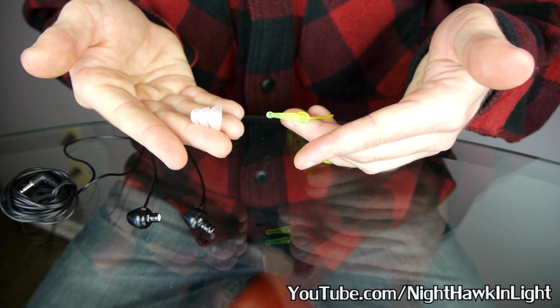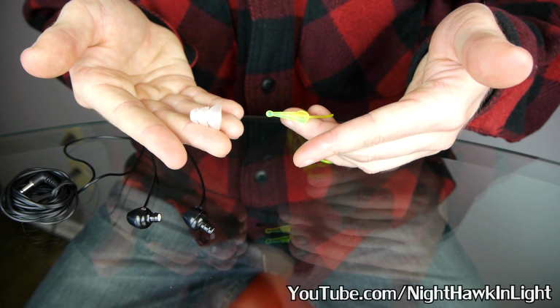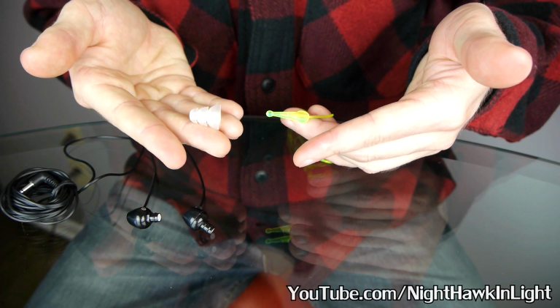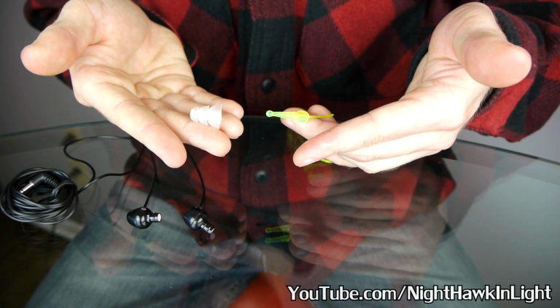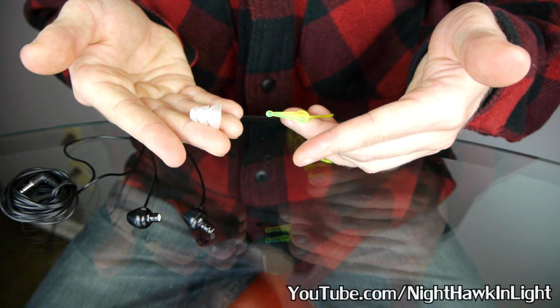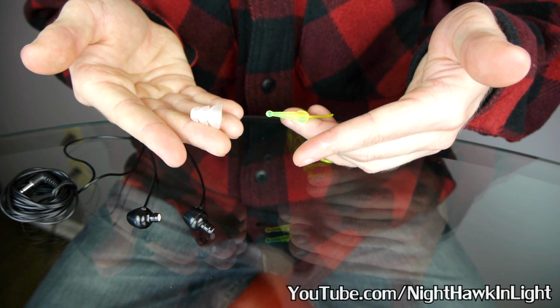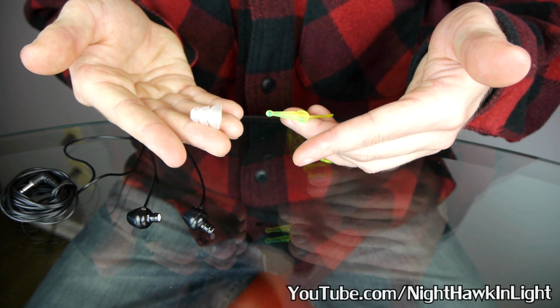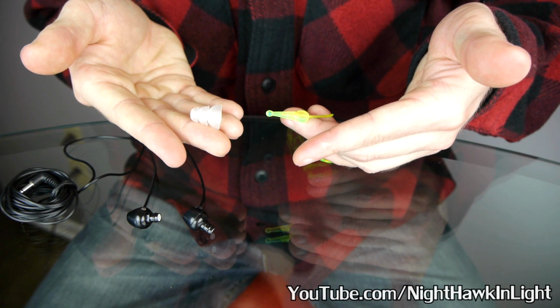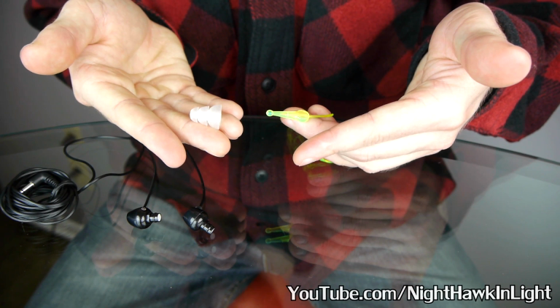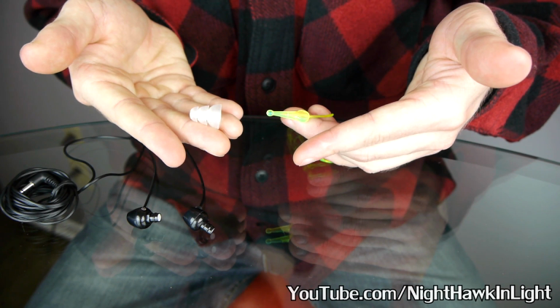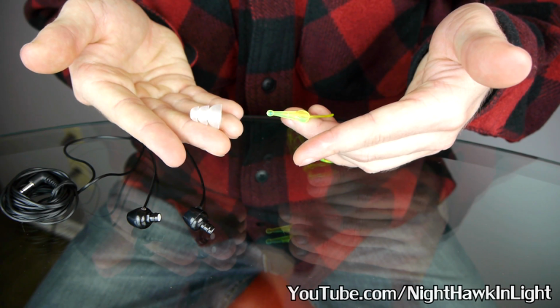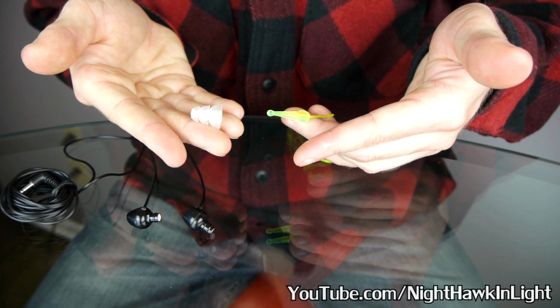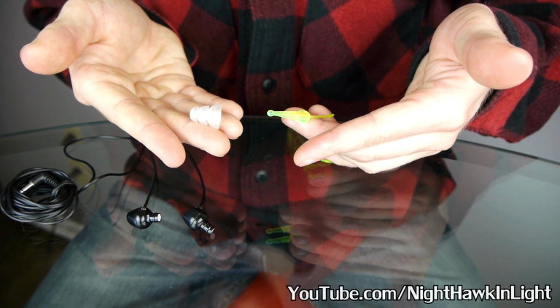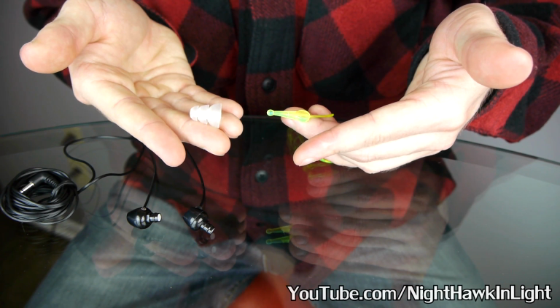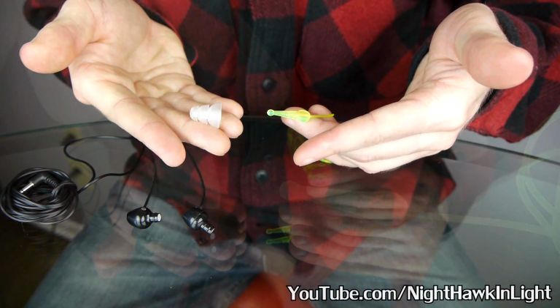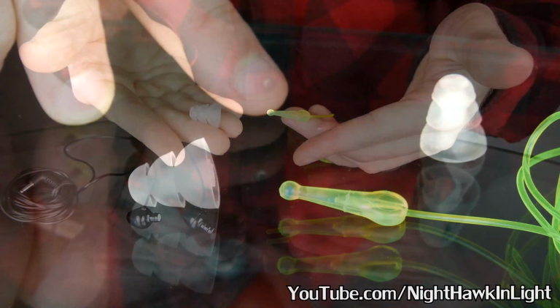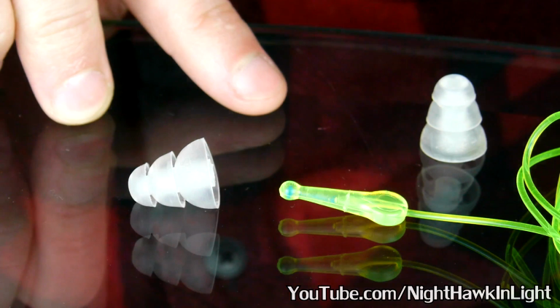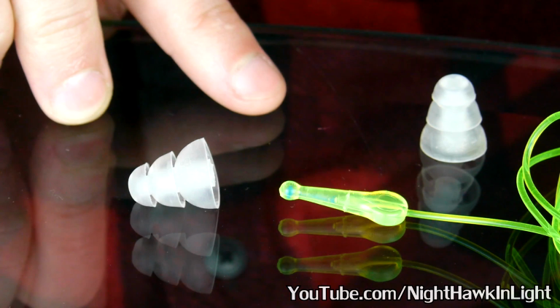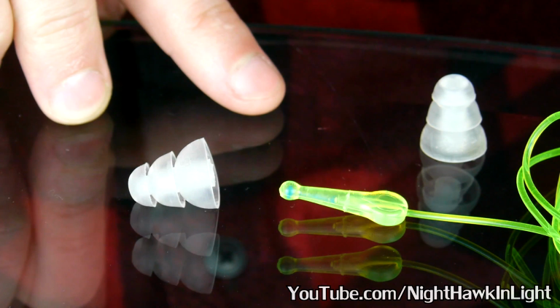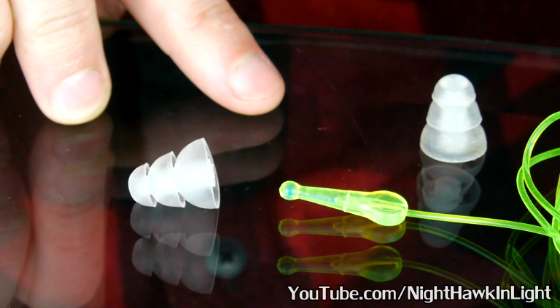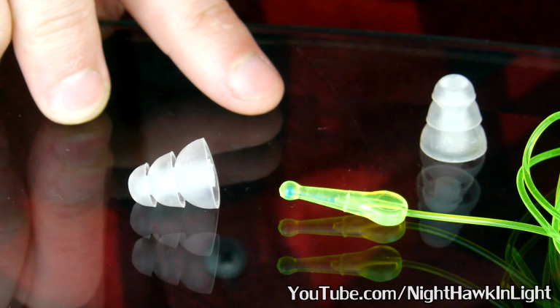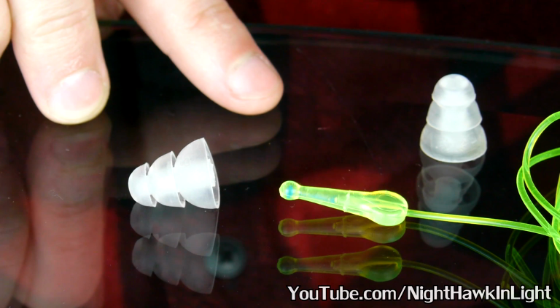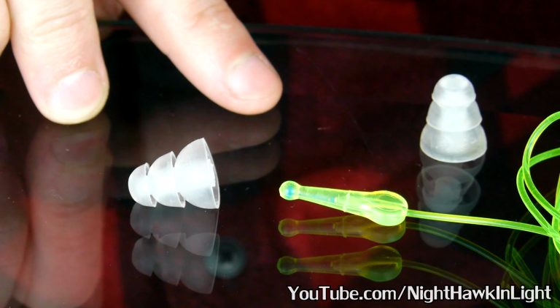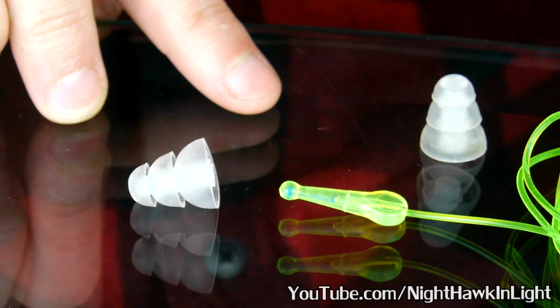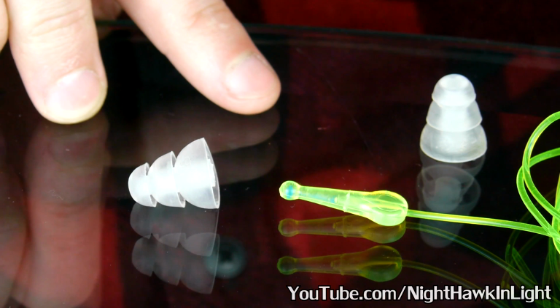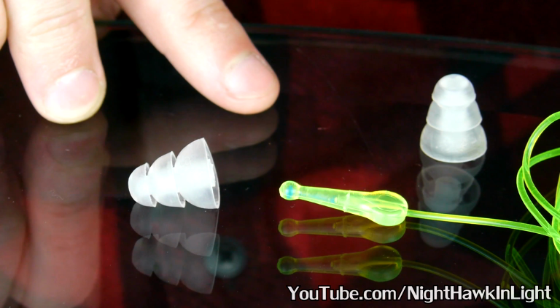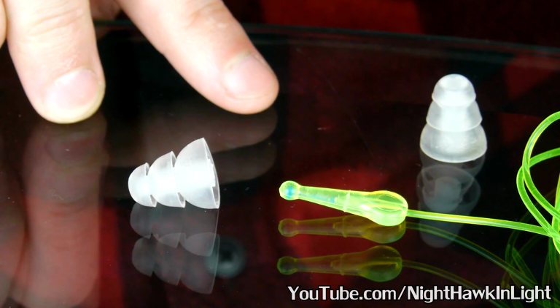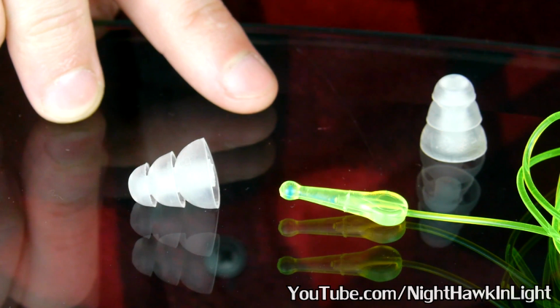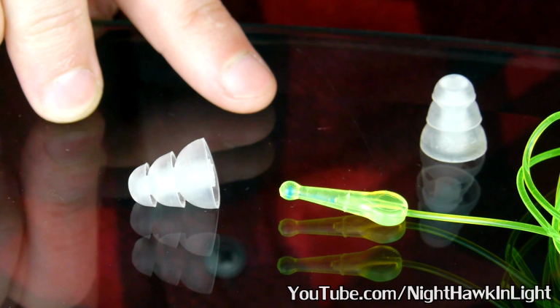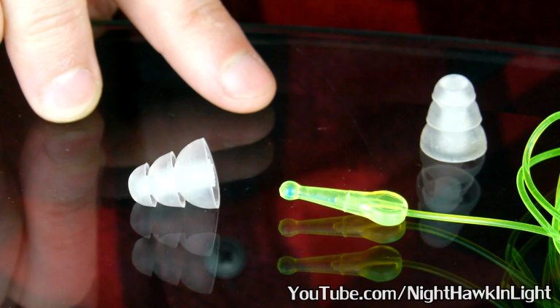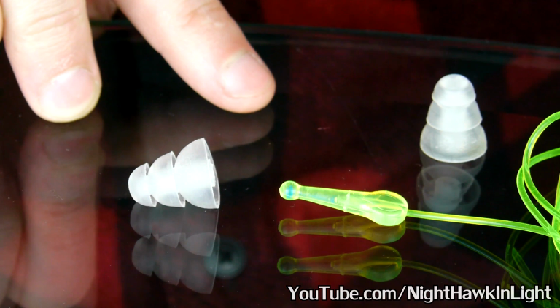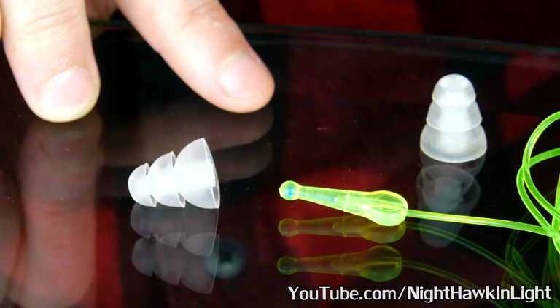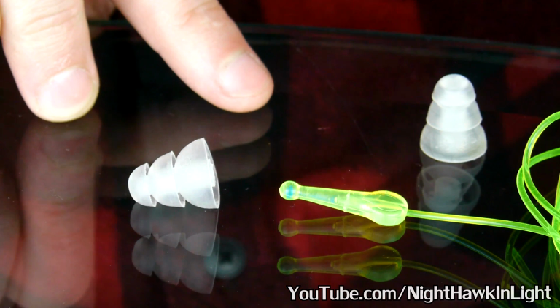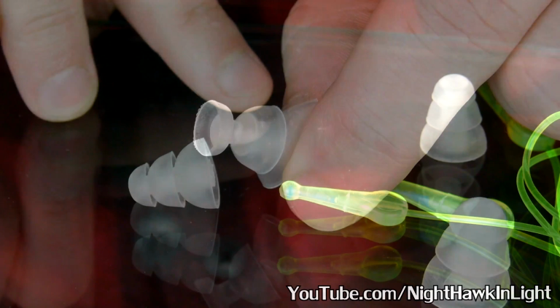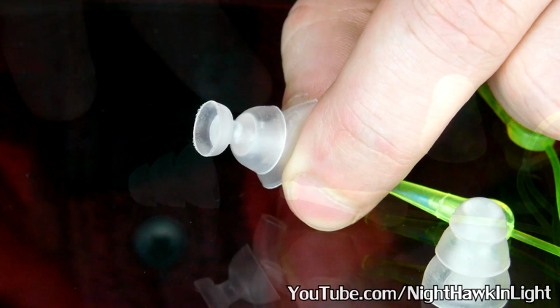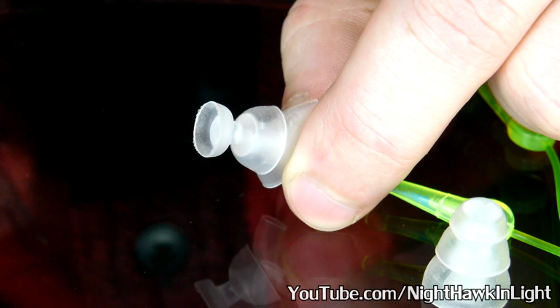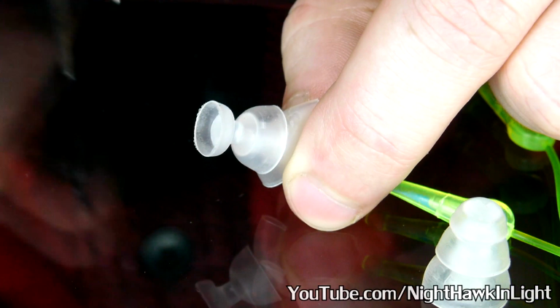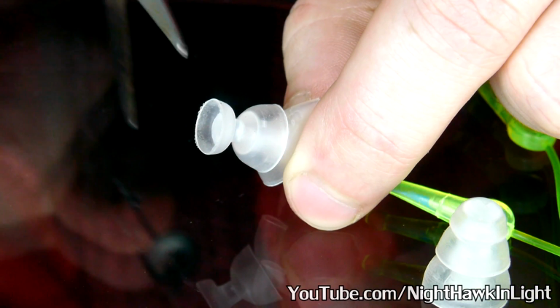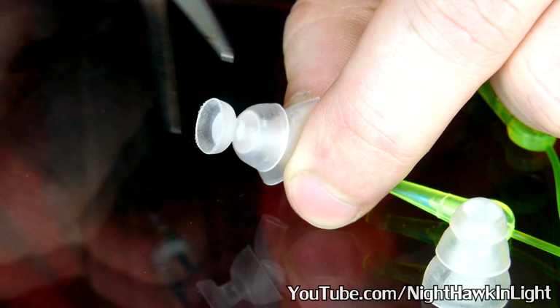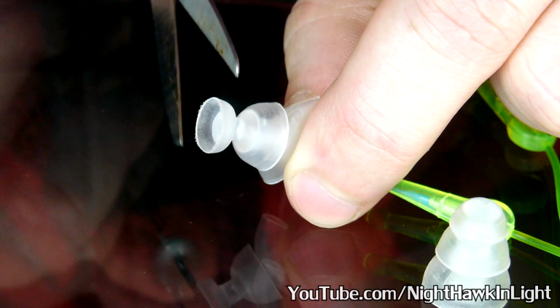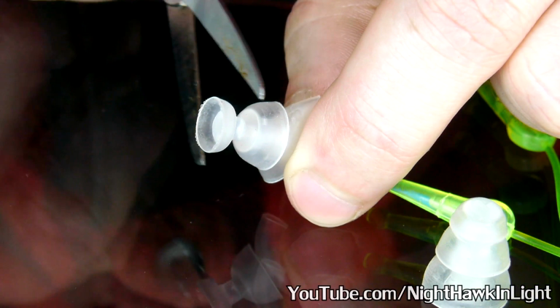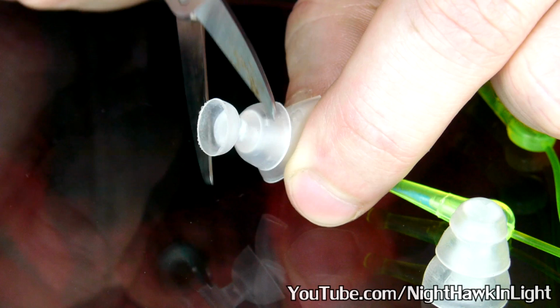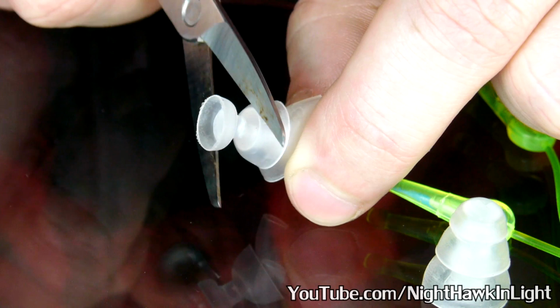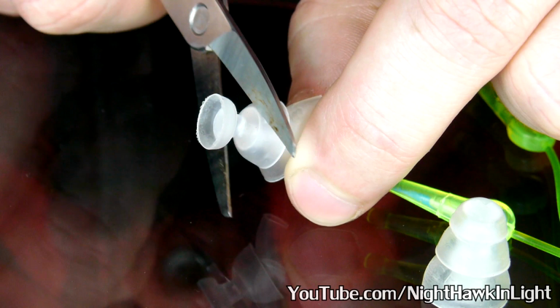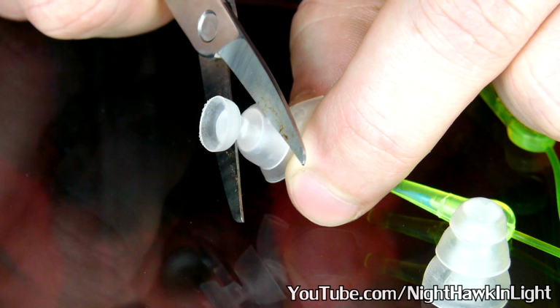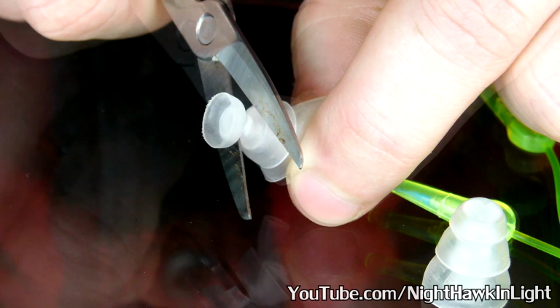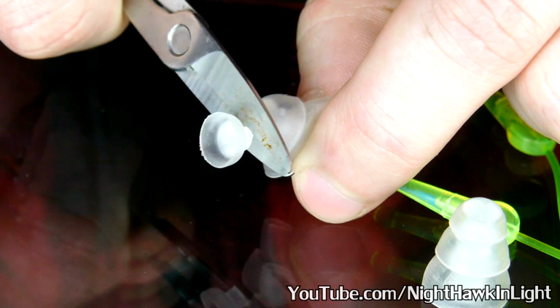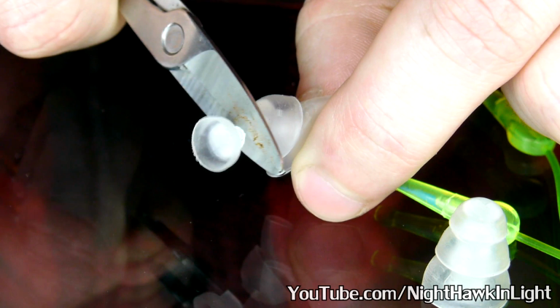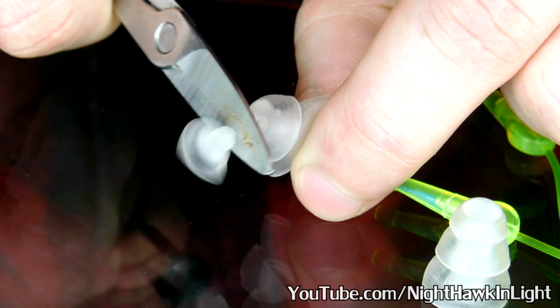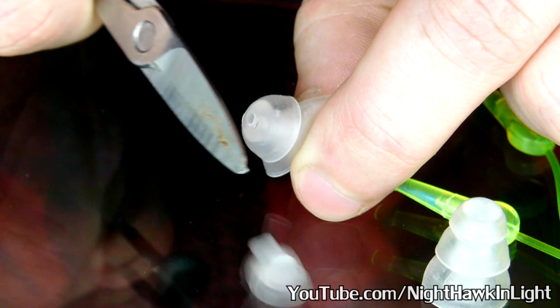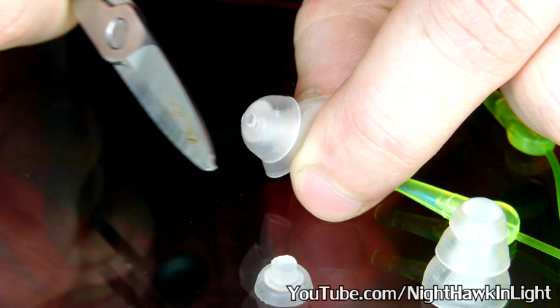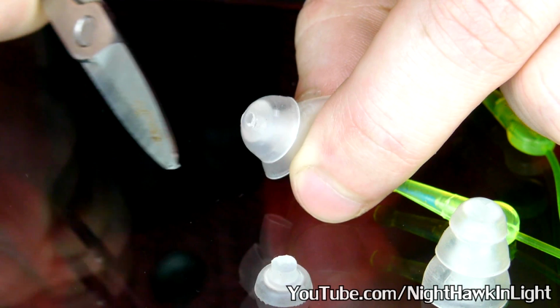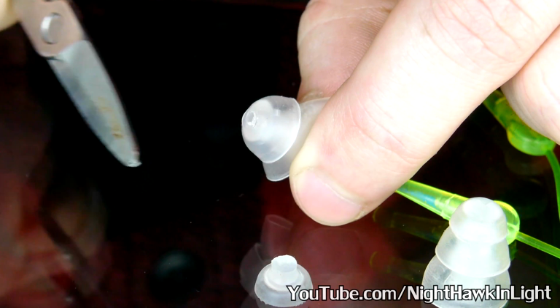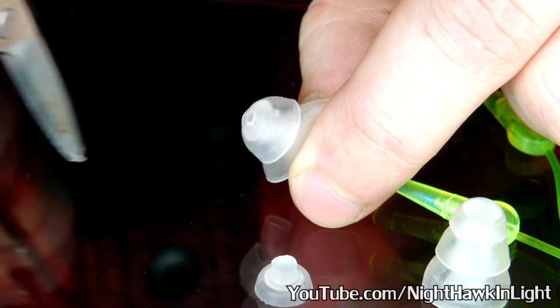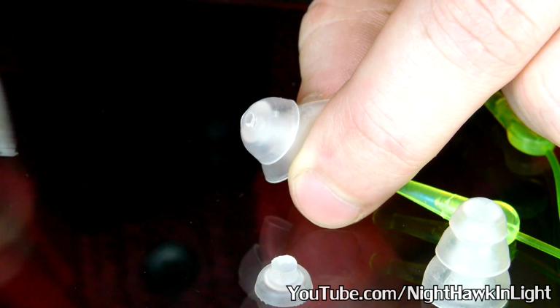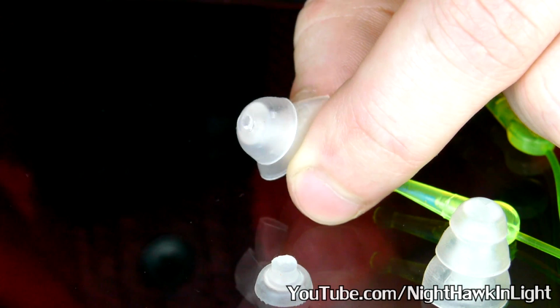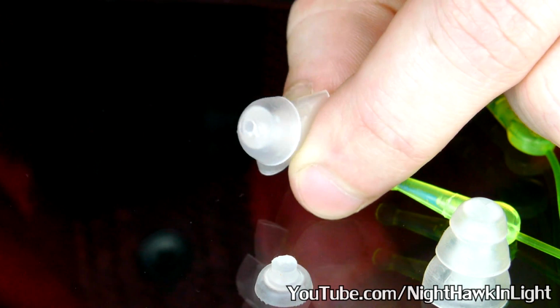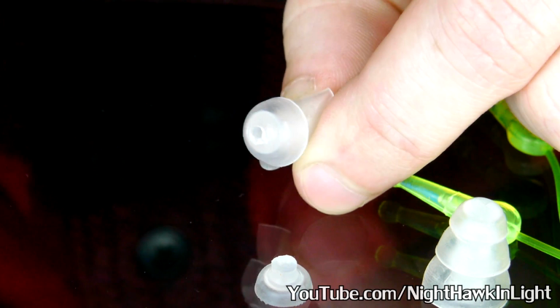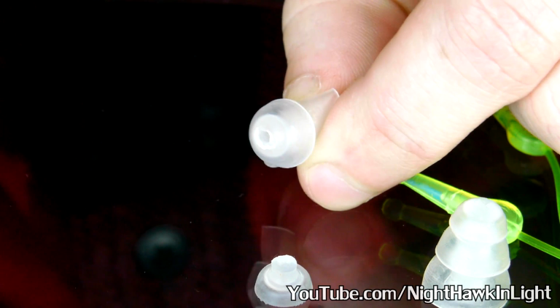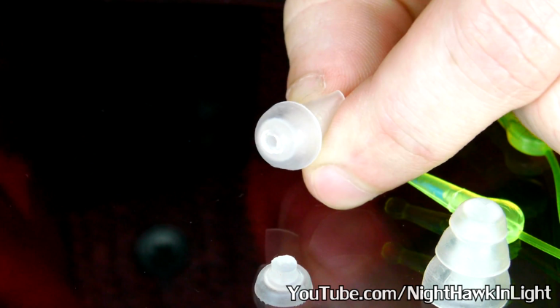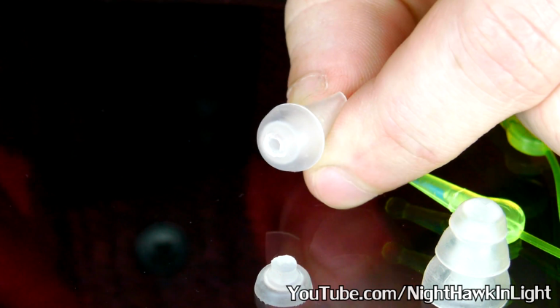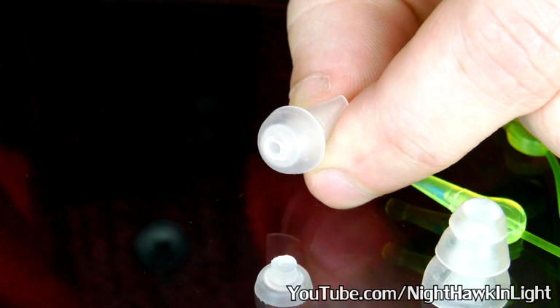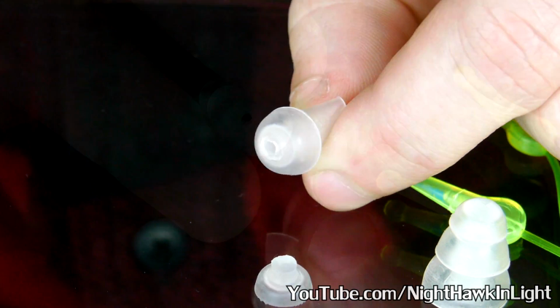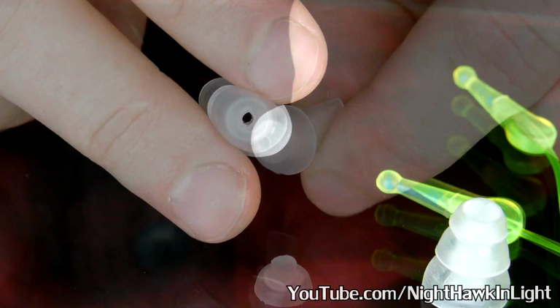Conveniently, the stud leaves a hole in the plugs through the last two cups on the stem, so if I cut the last one off, there's no need for me to drill my own.